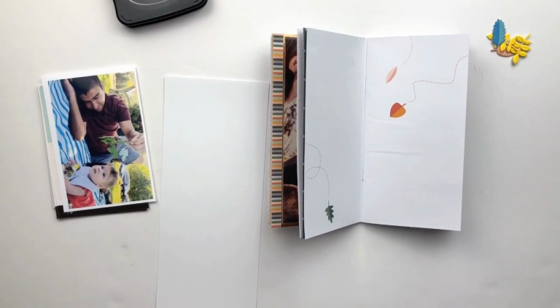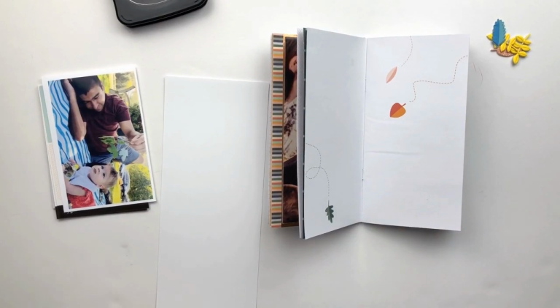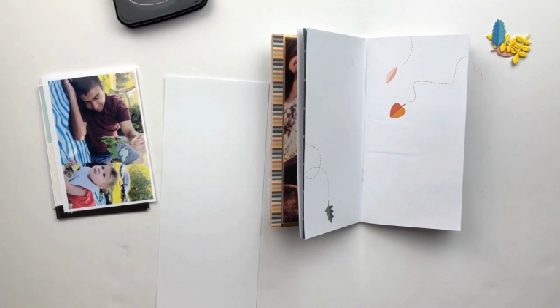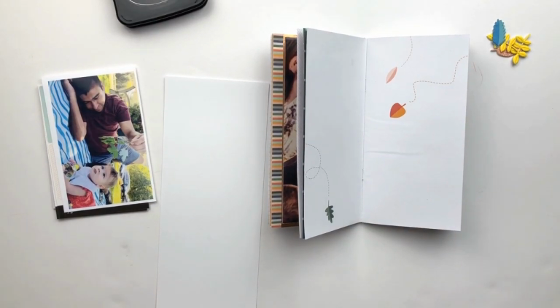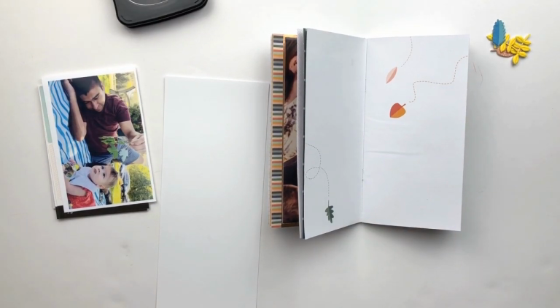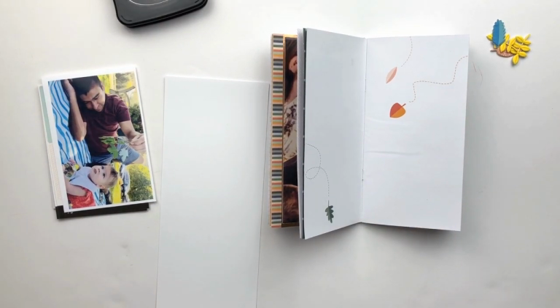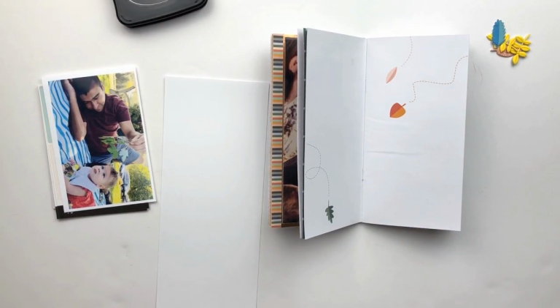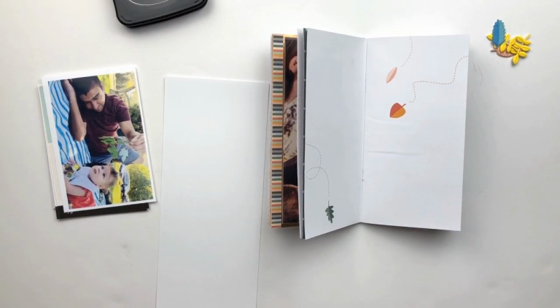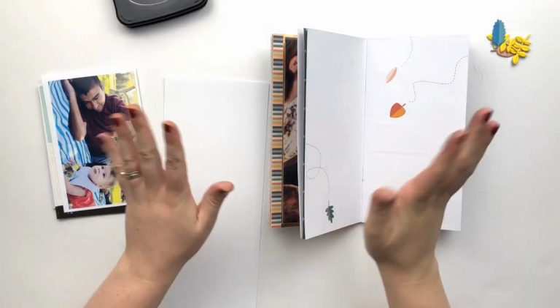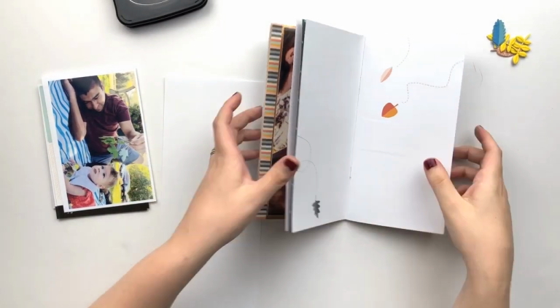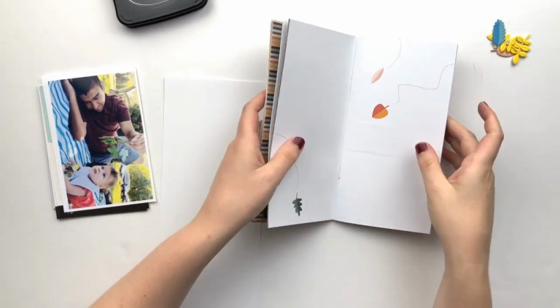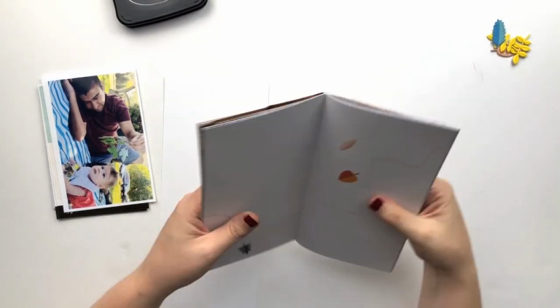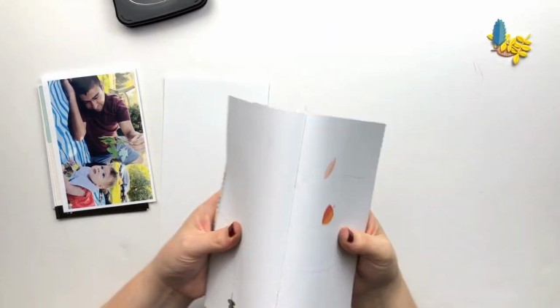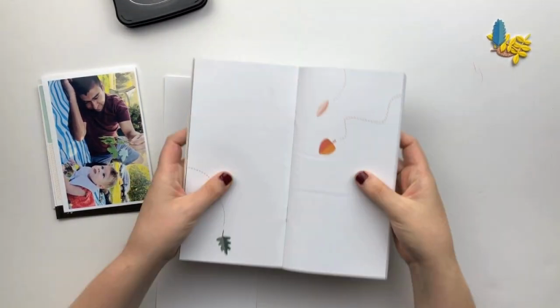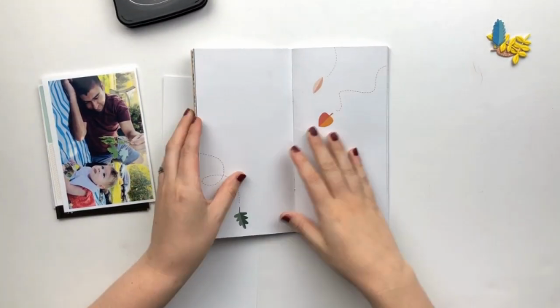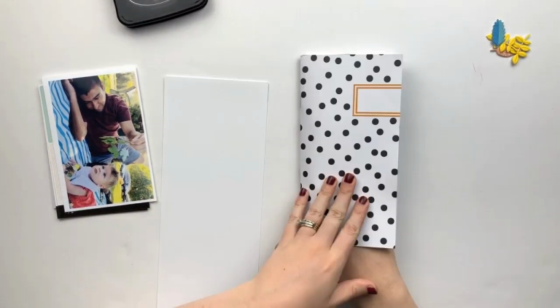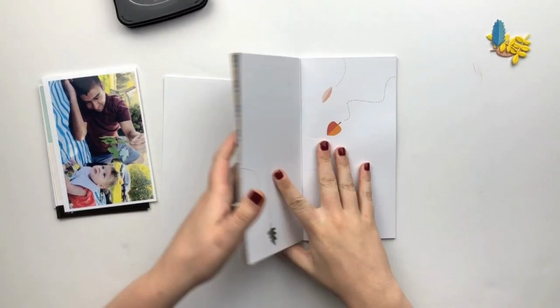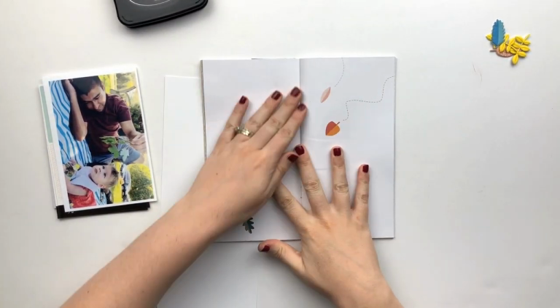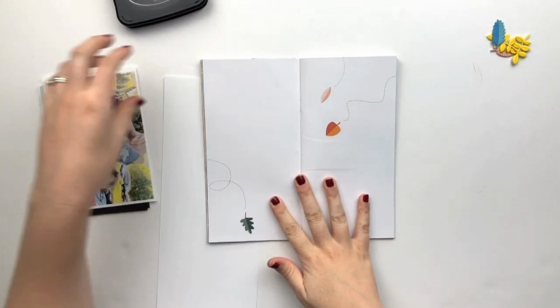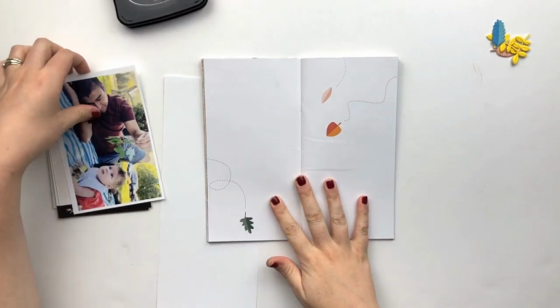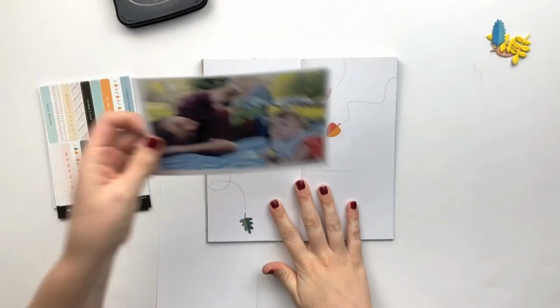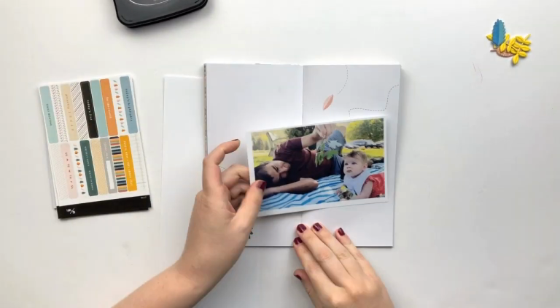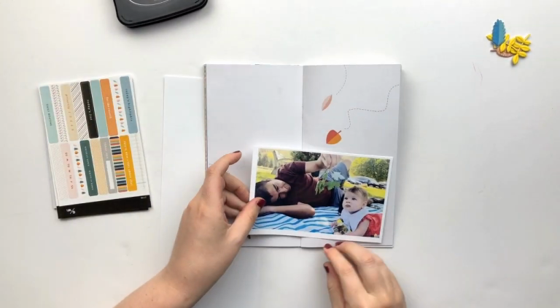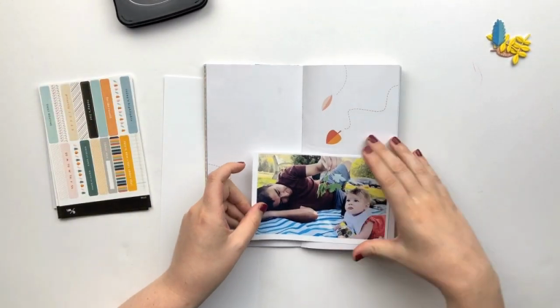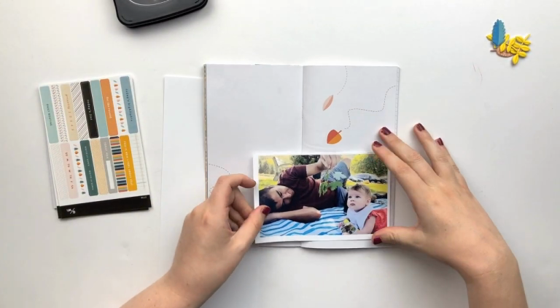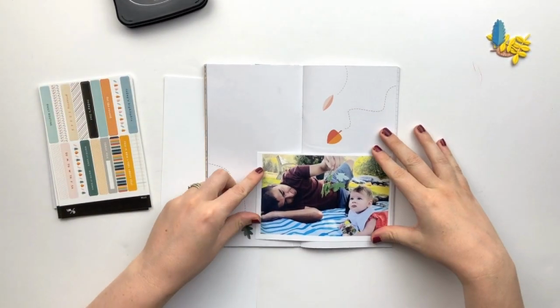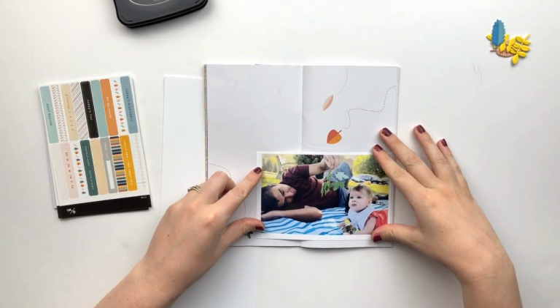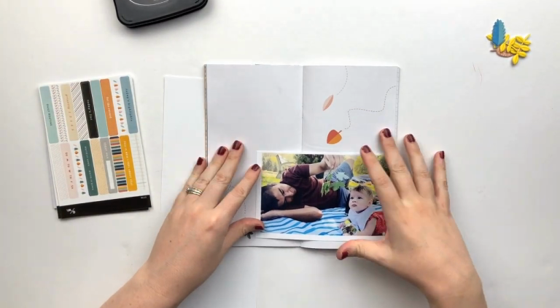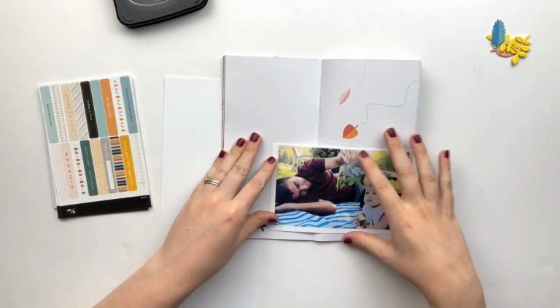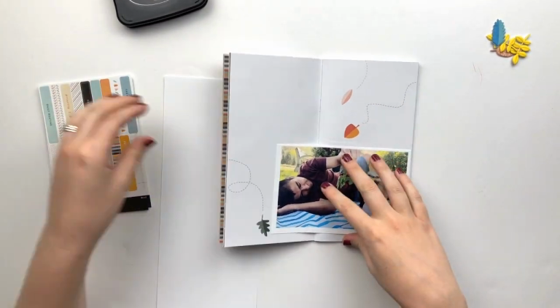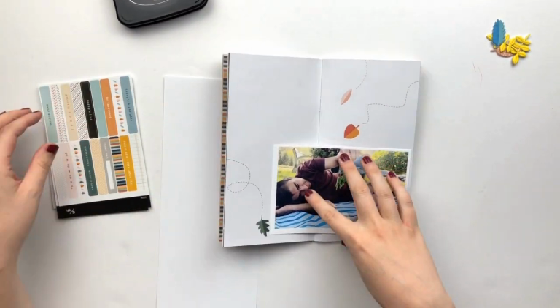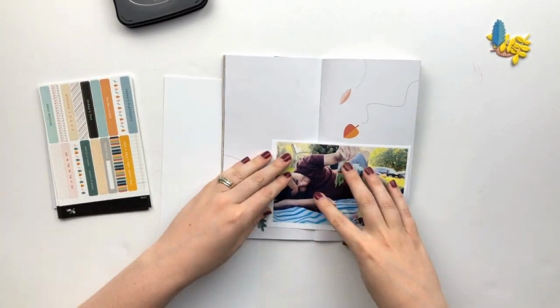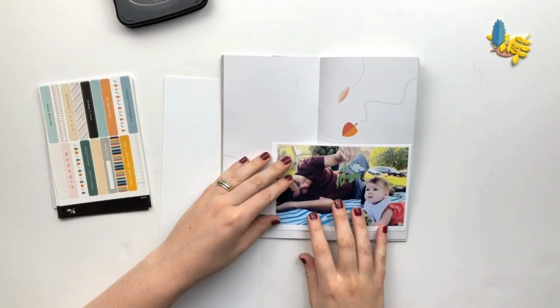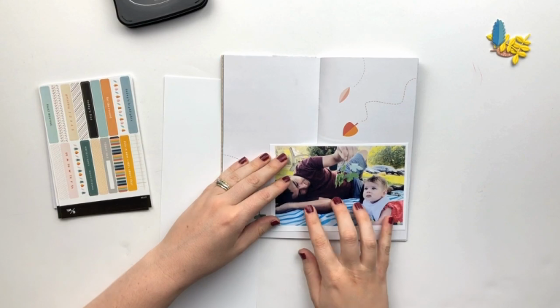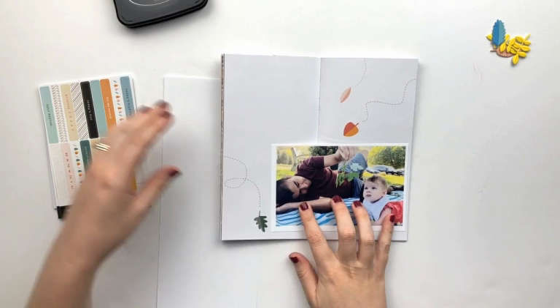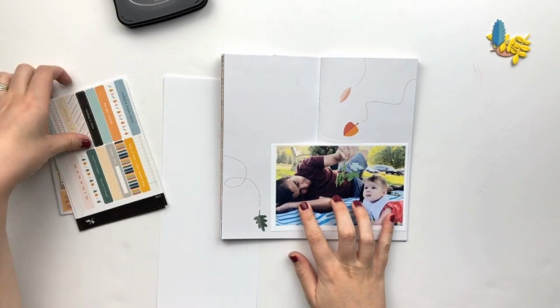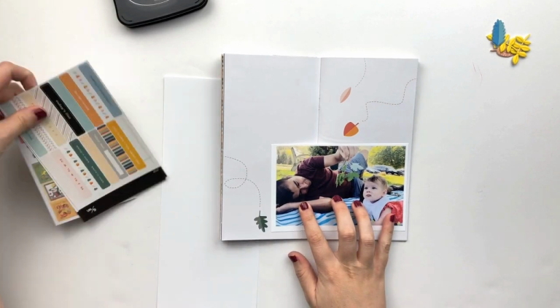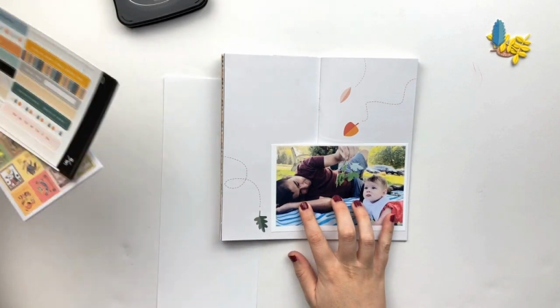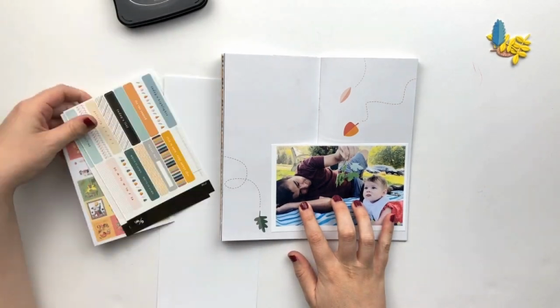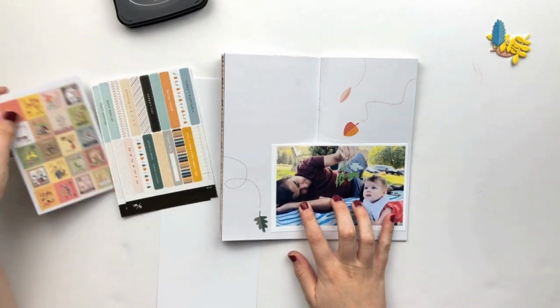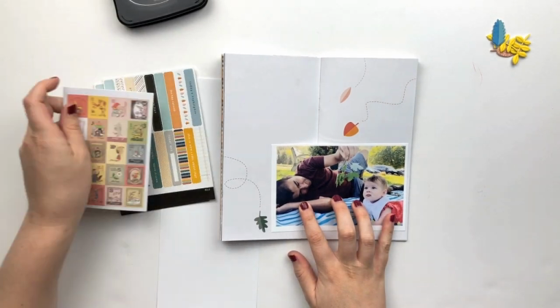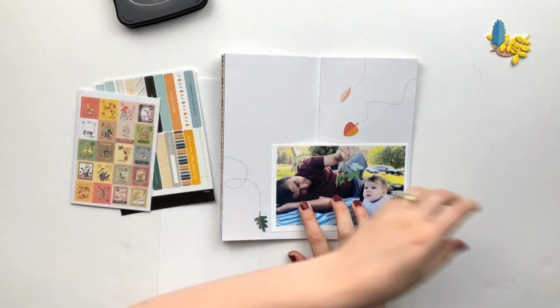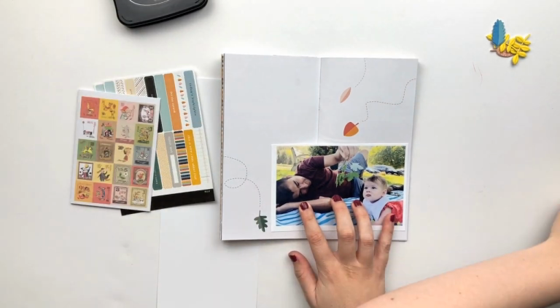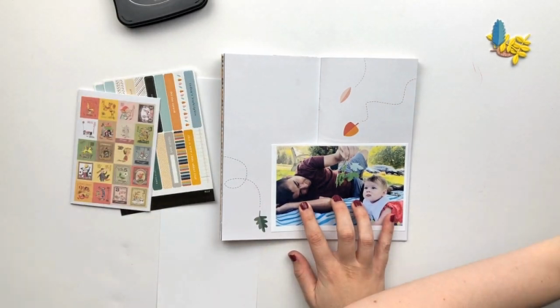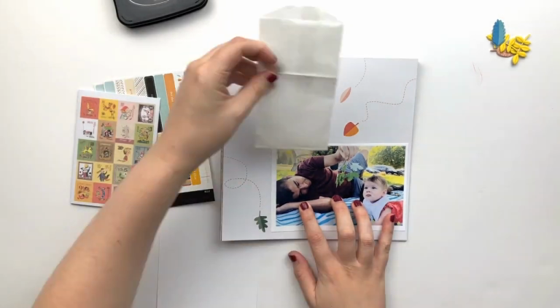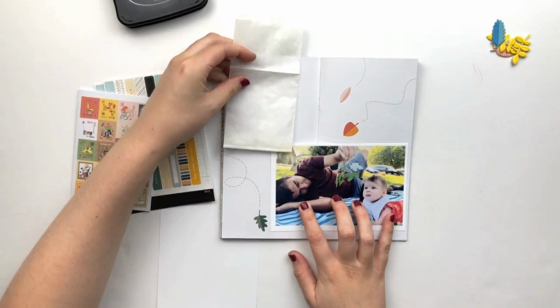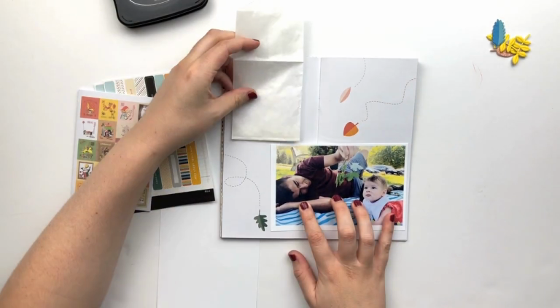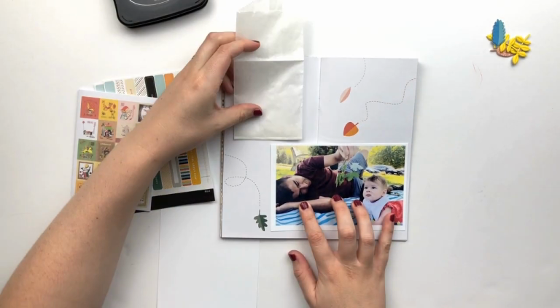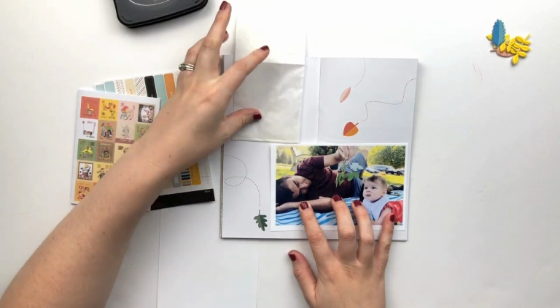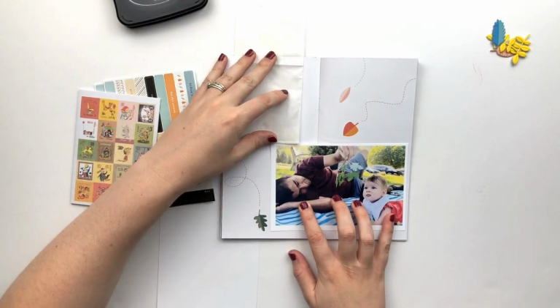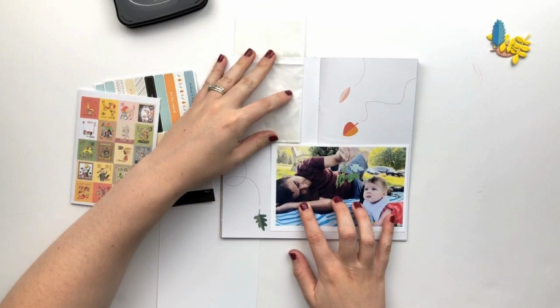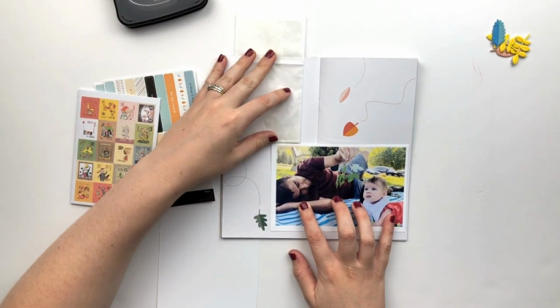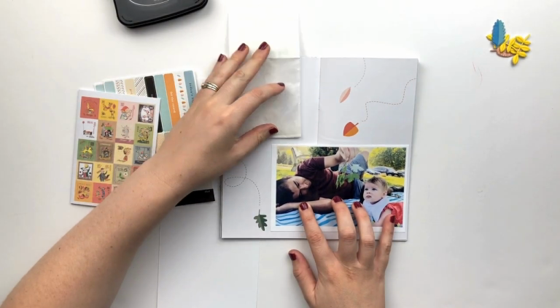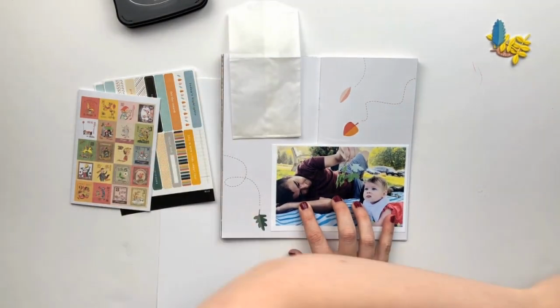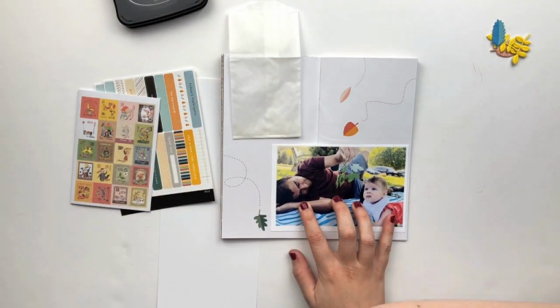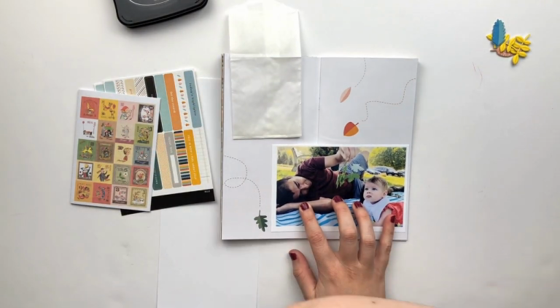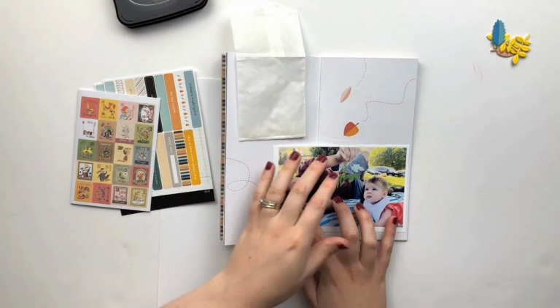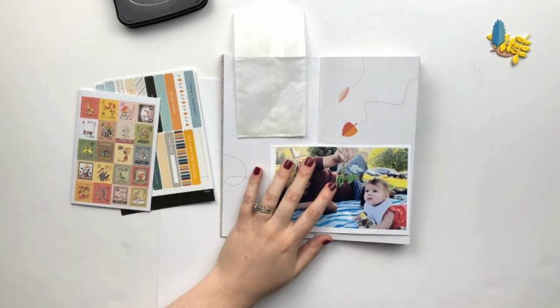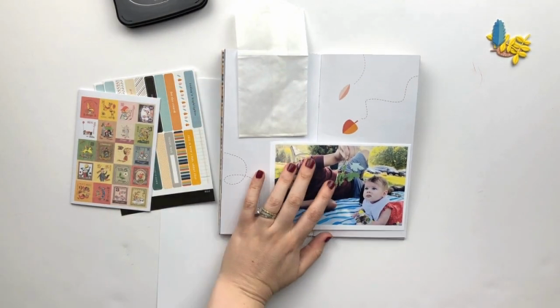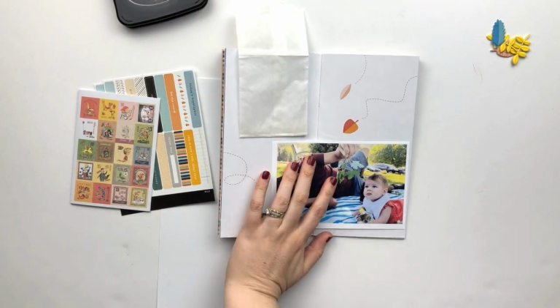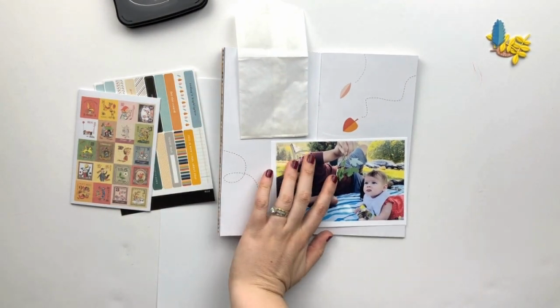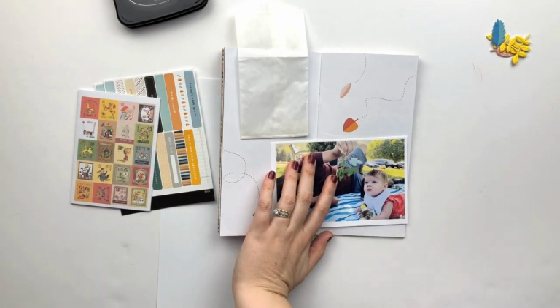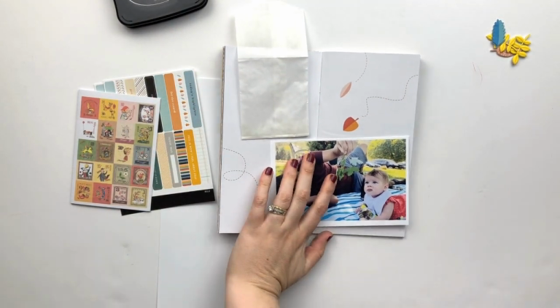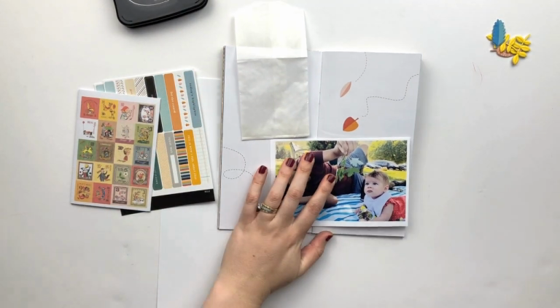Hey friends, it's Sarah here. Today I am working in my Studio Calico Travelers Notebook using the Letters Home Collection.